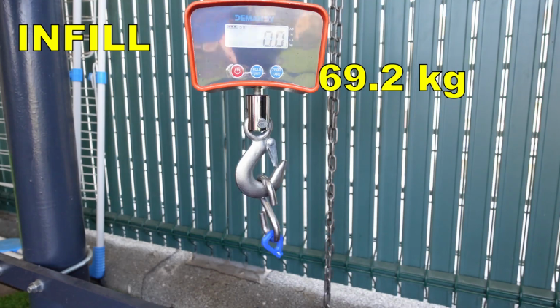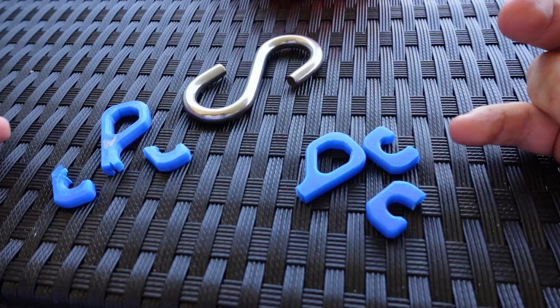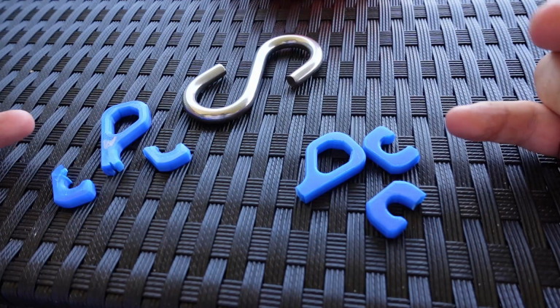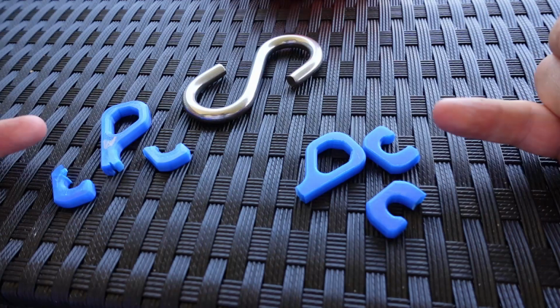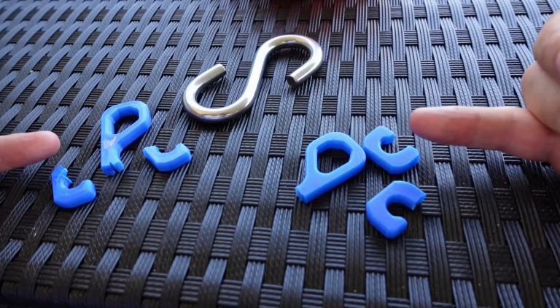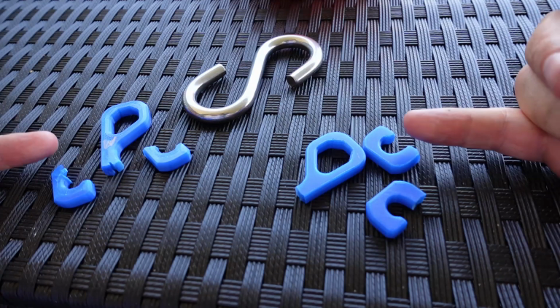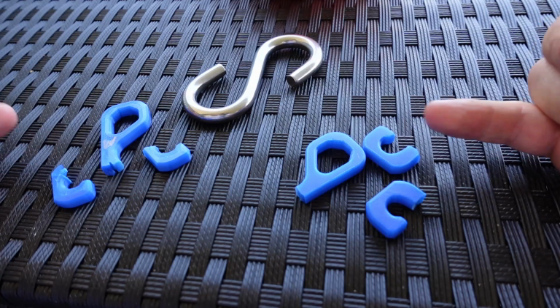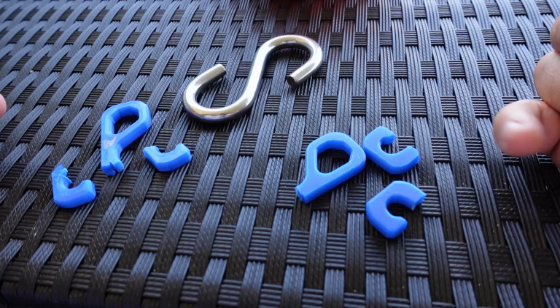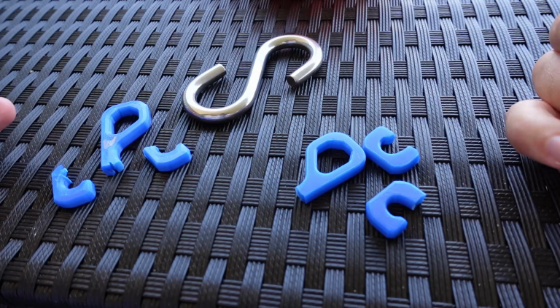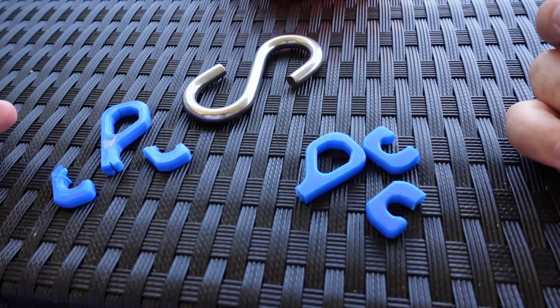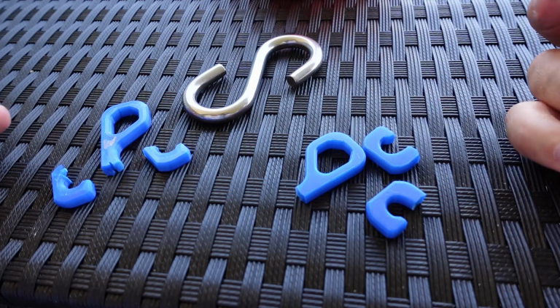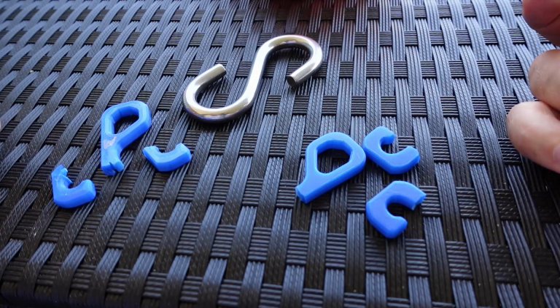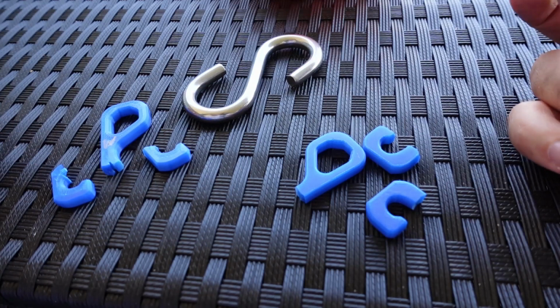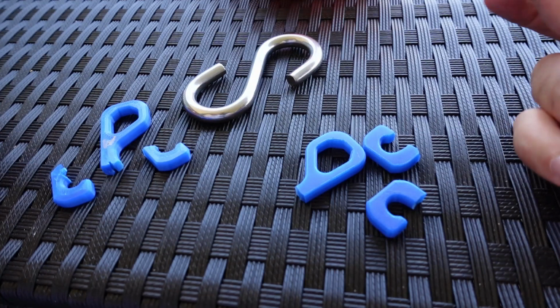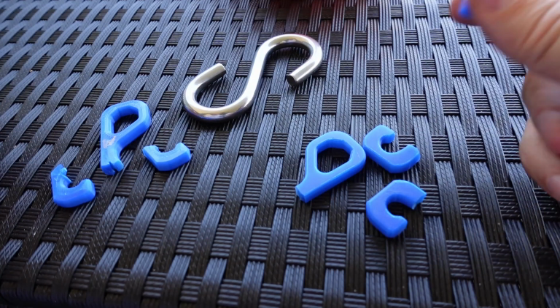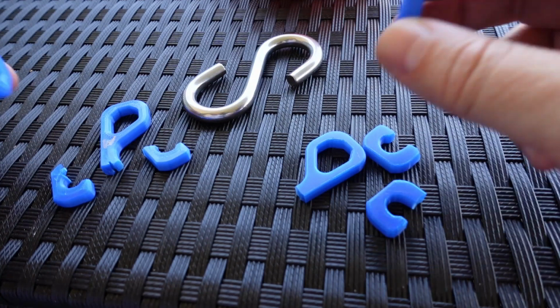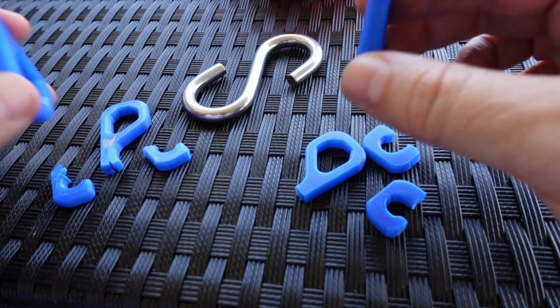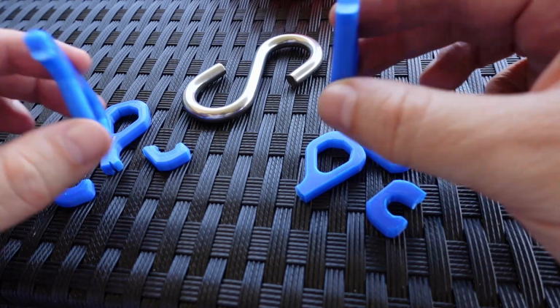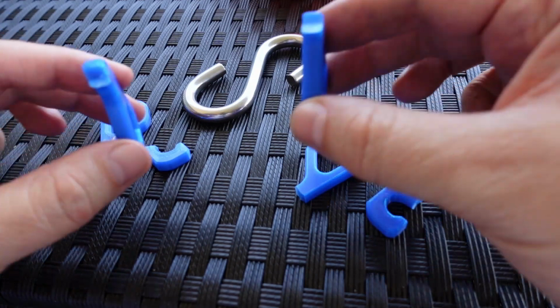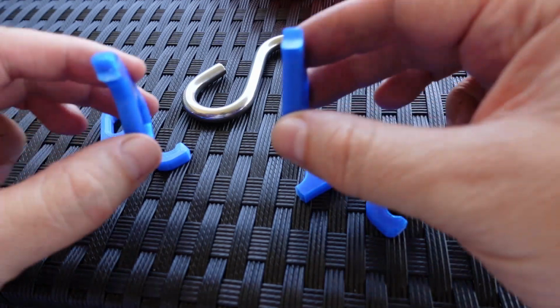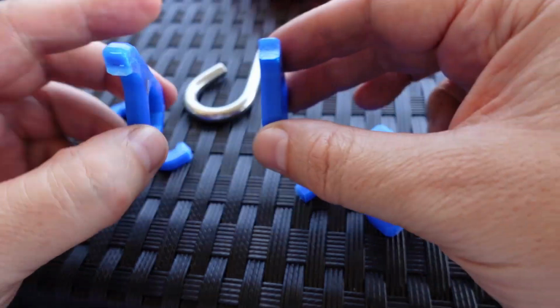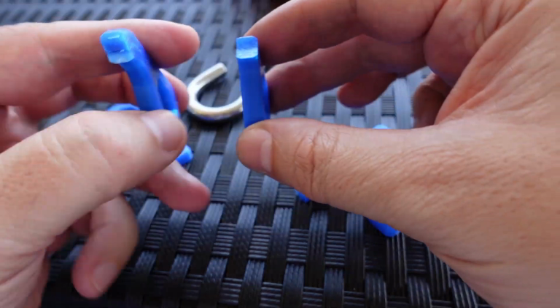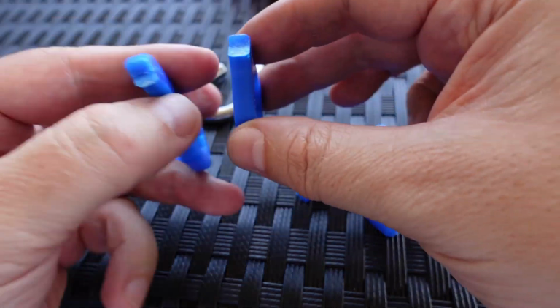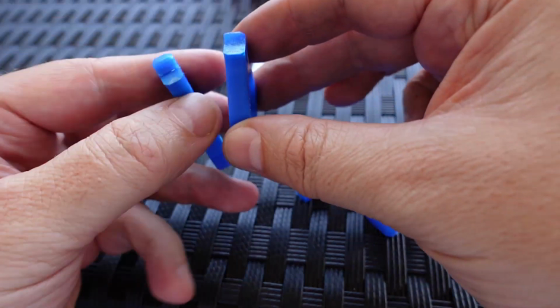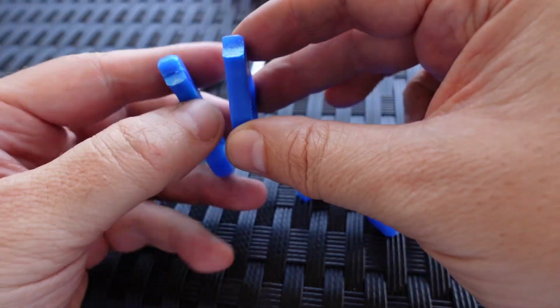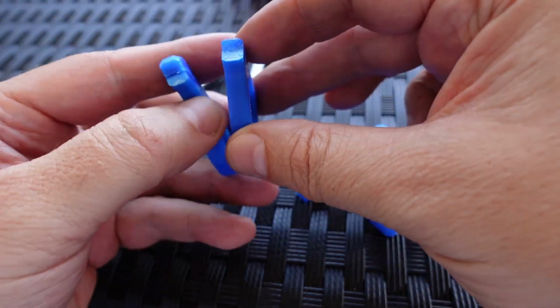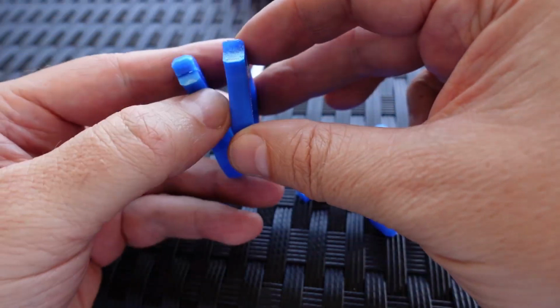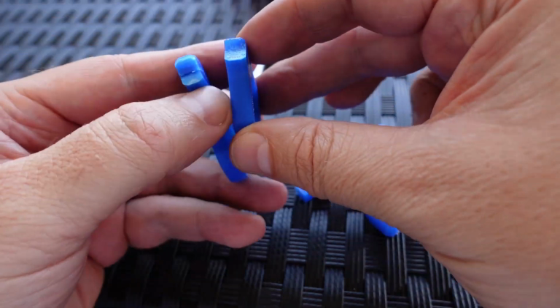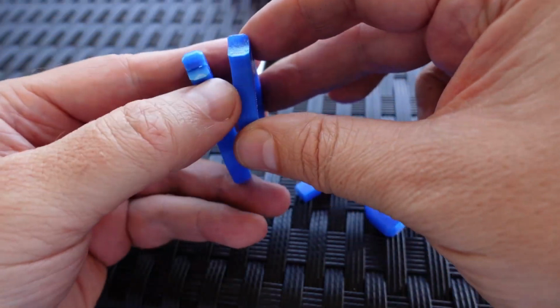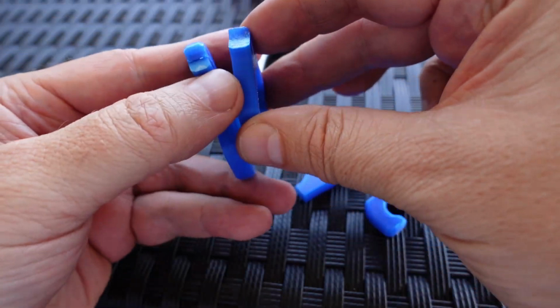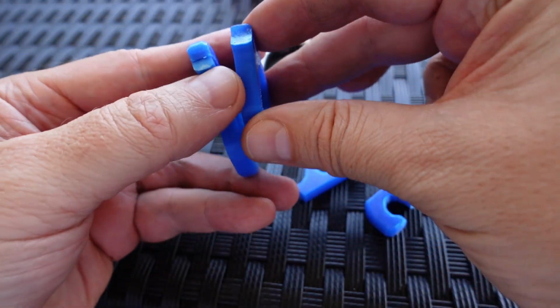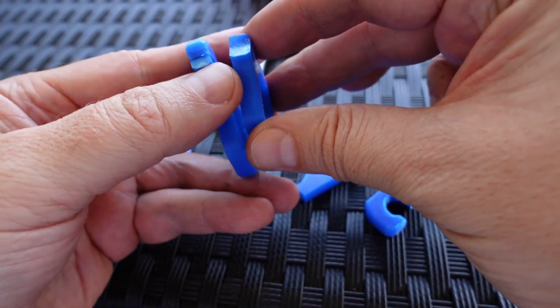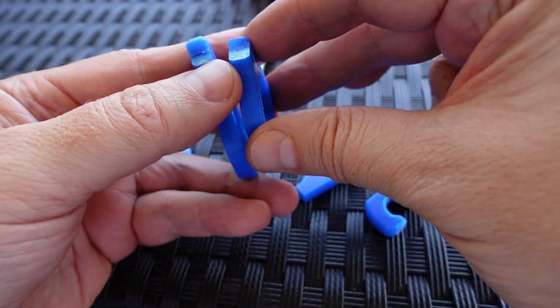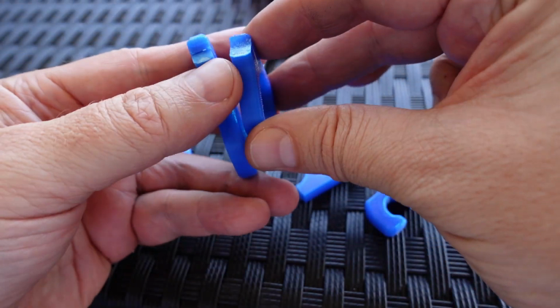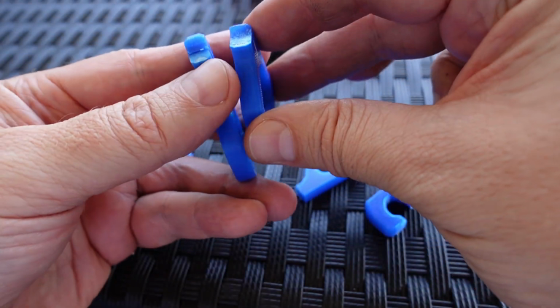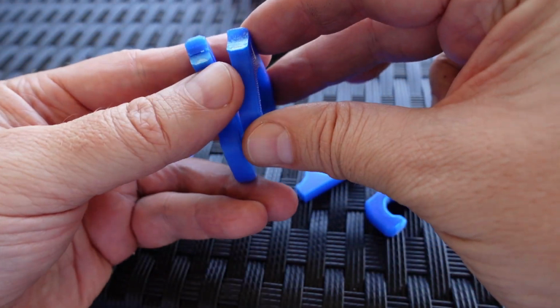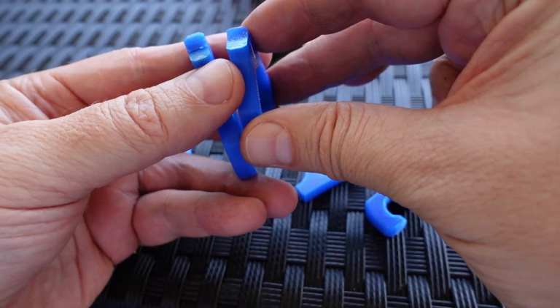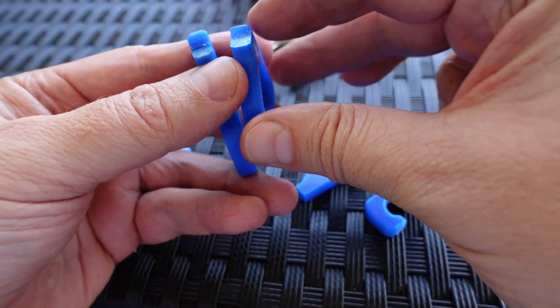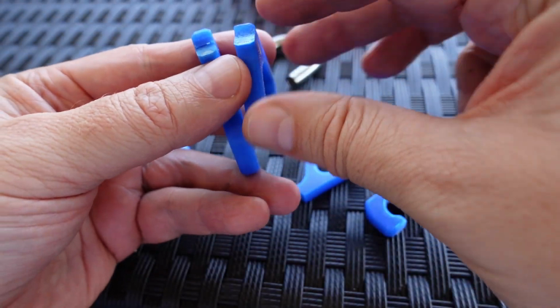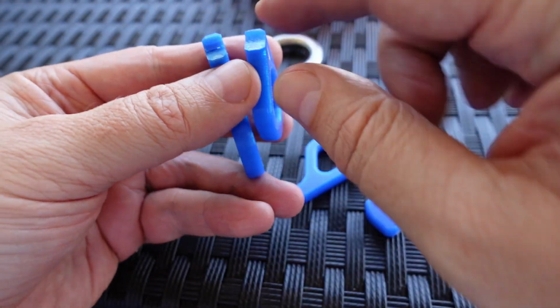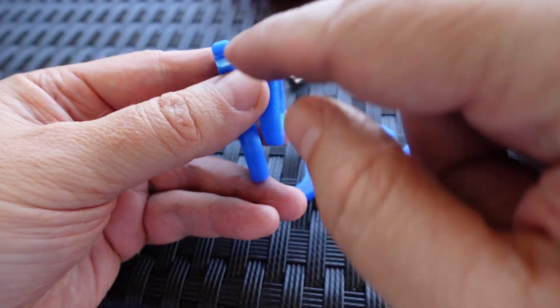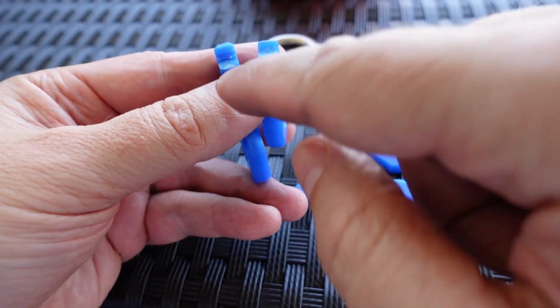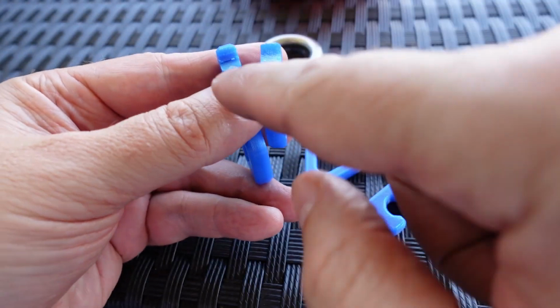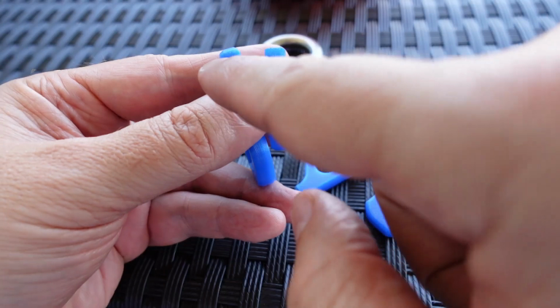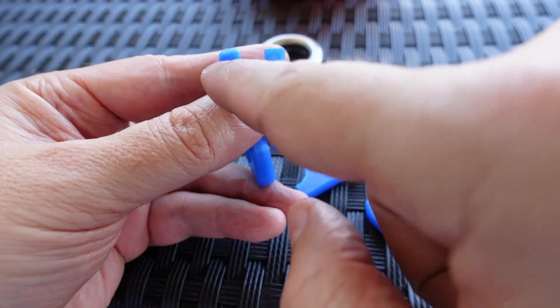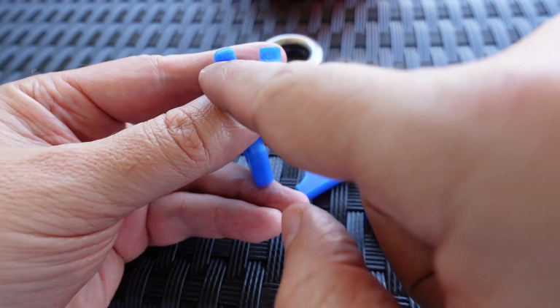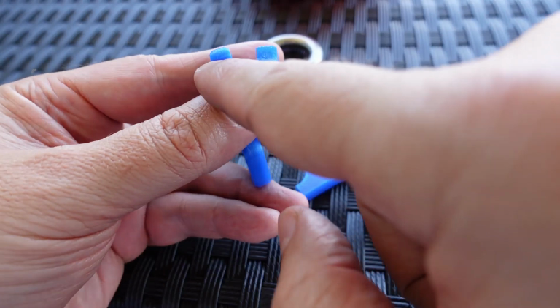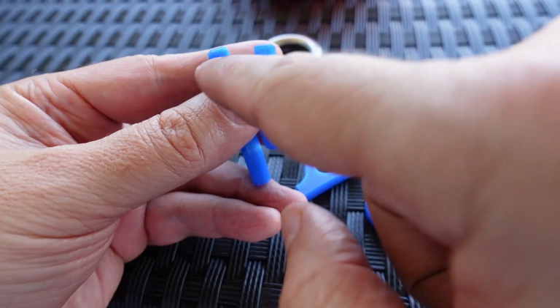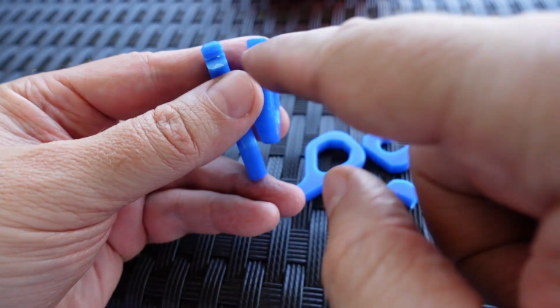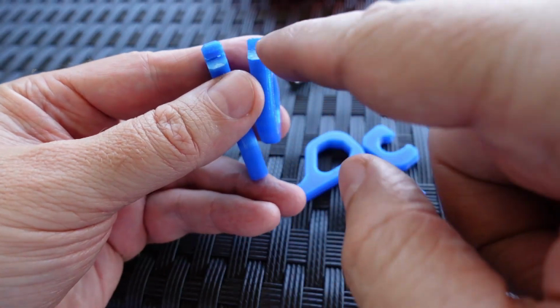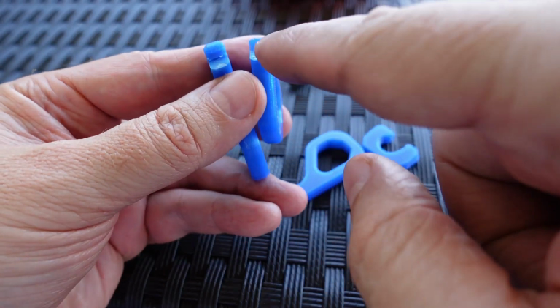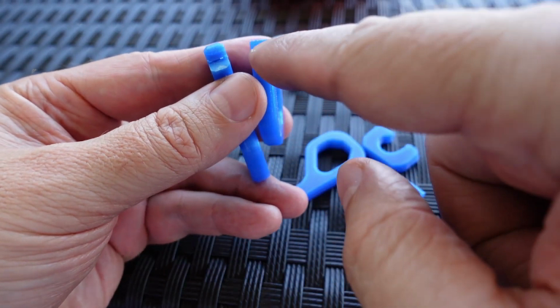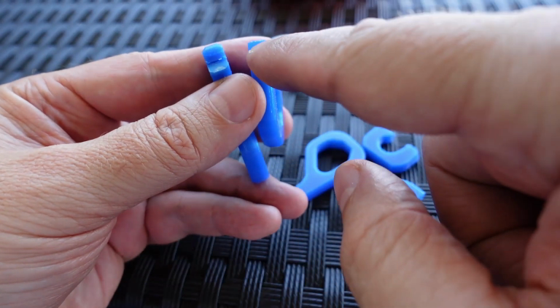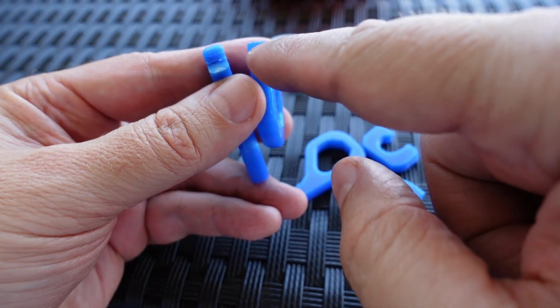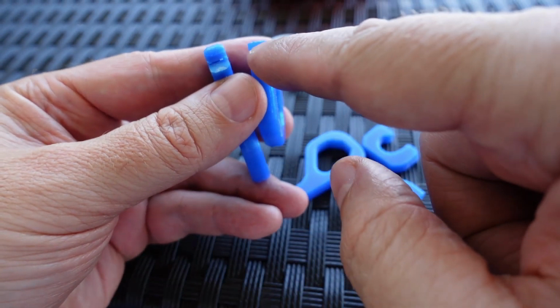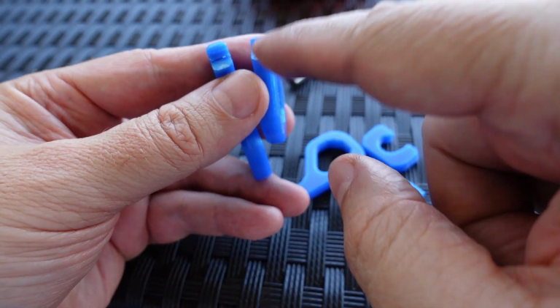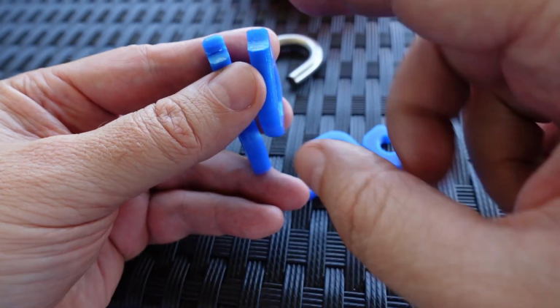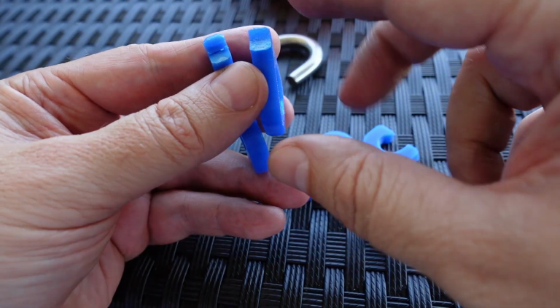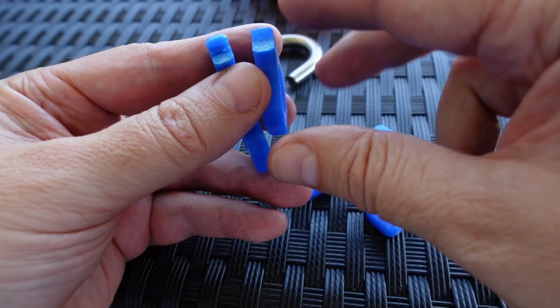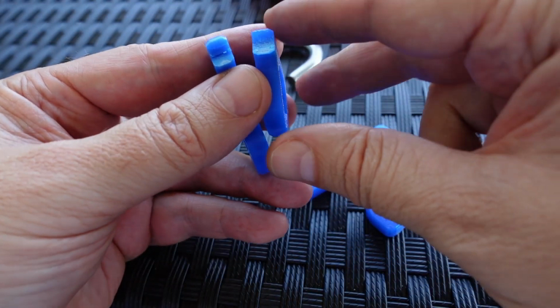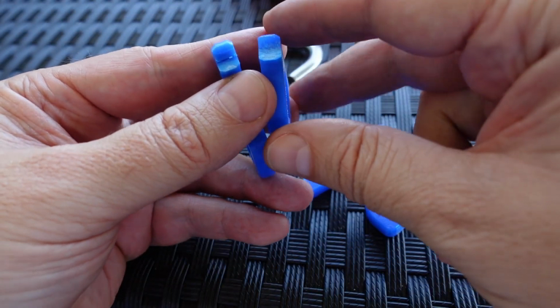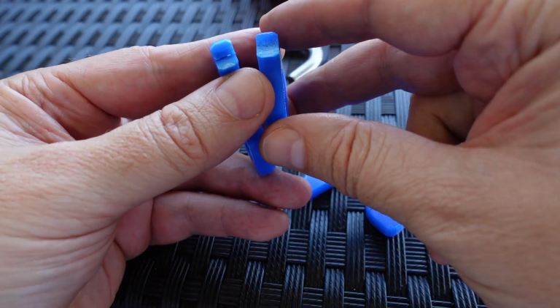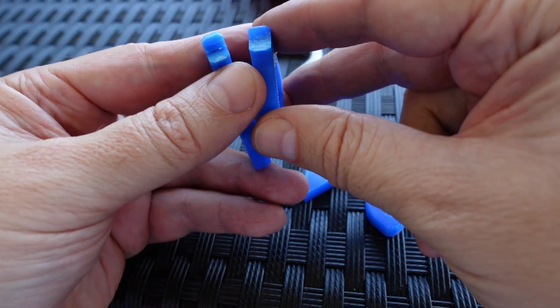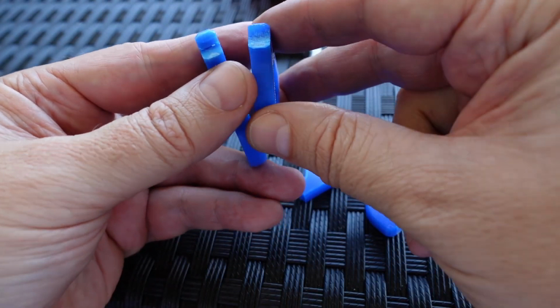The hooks are broken too. It's interesting to see the cross-section: this is the wall layer and this is the infill.